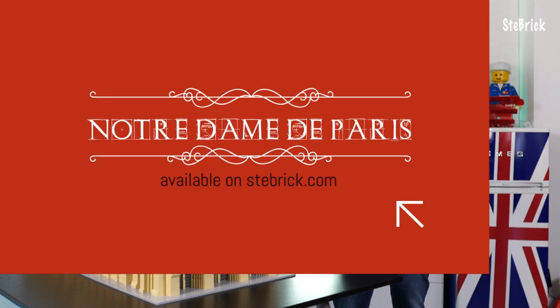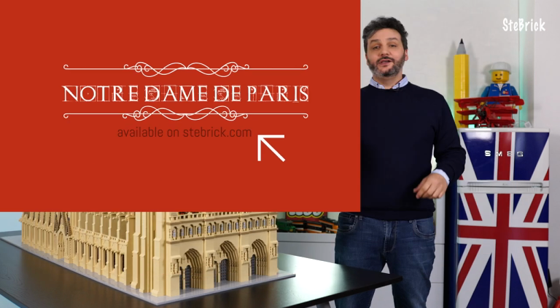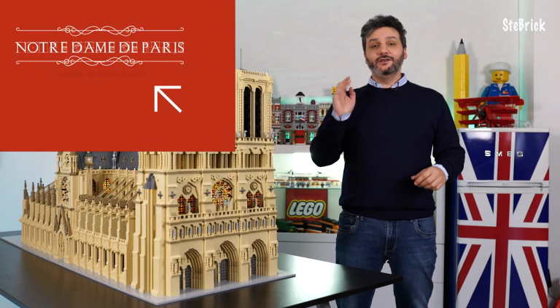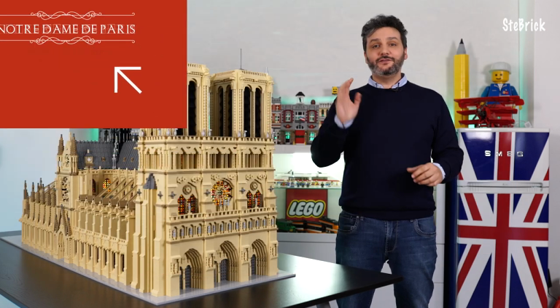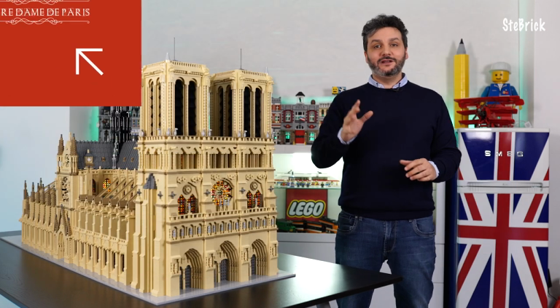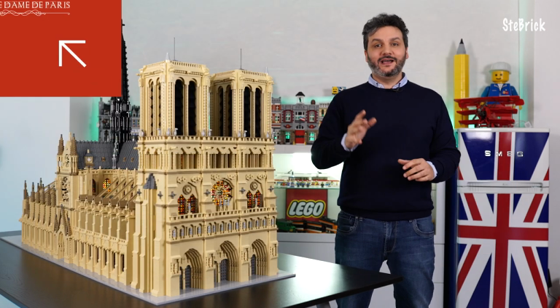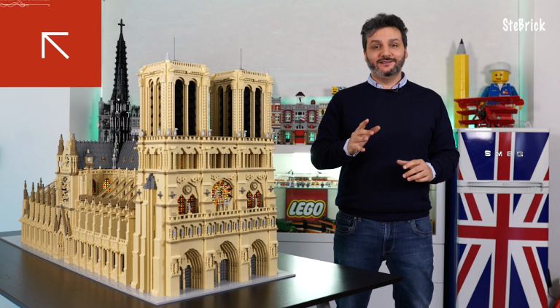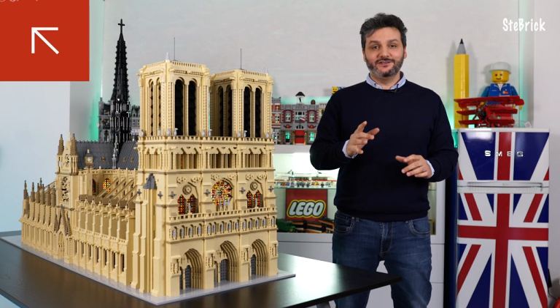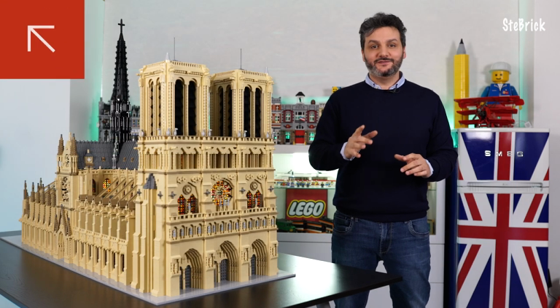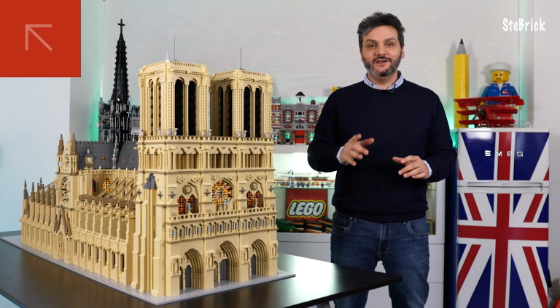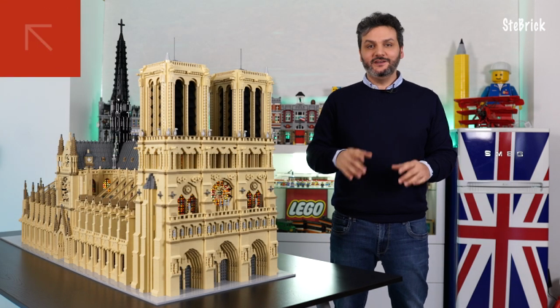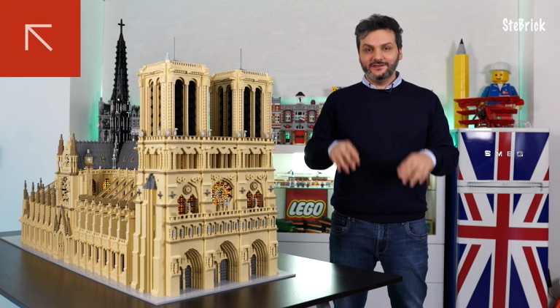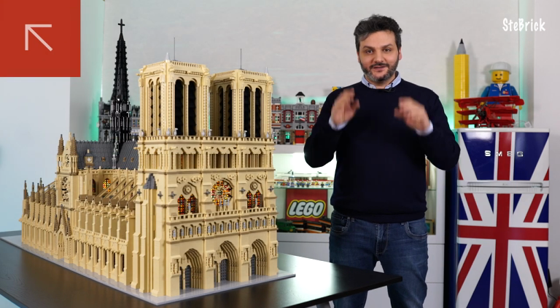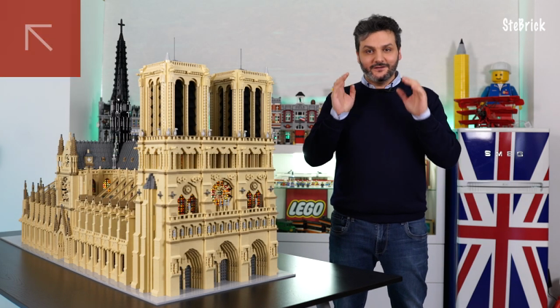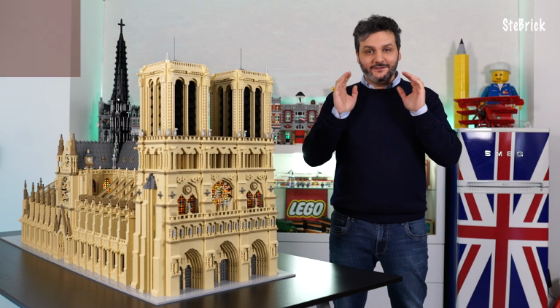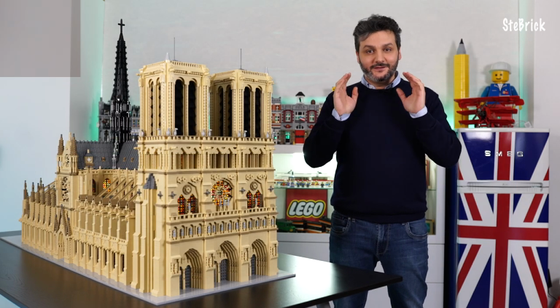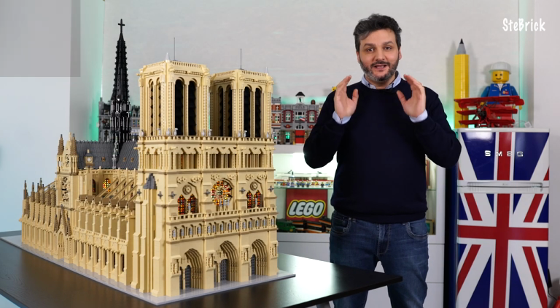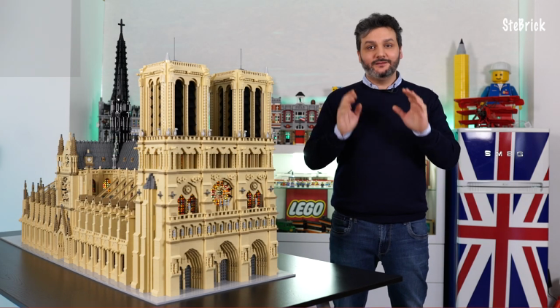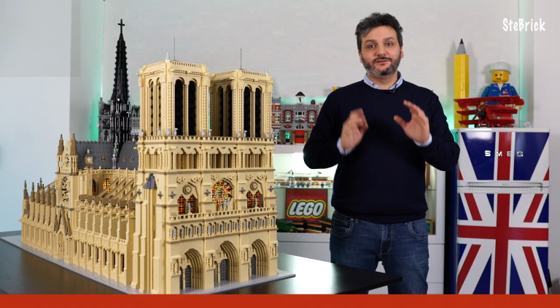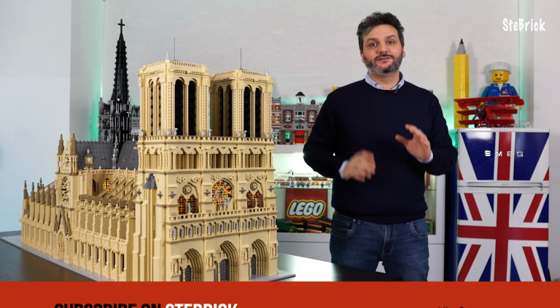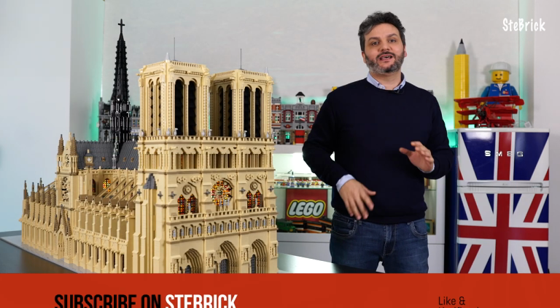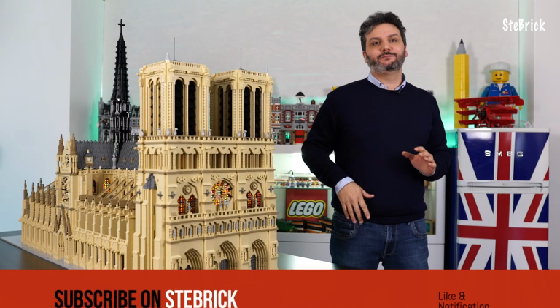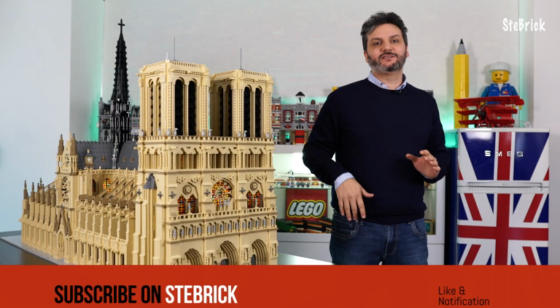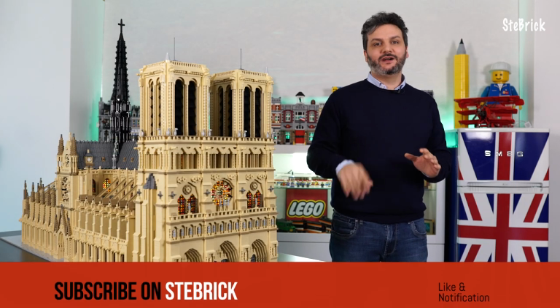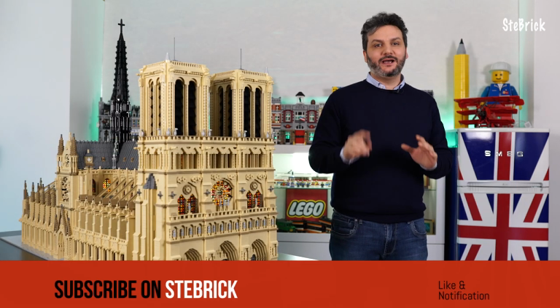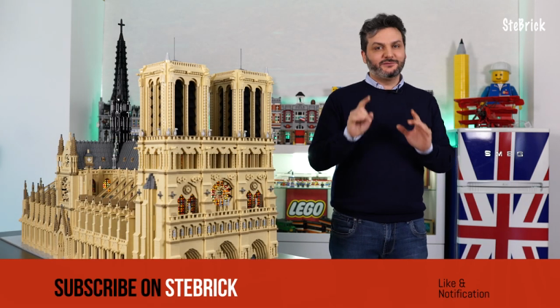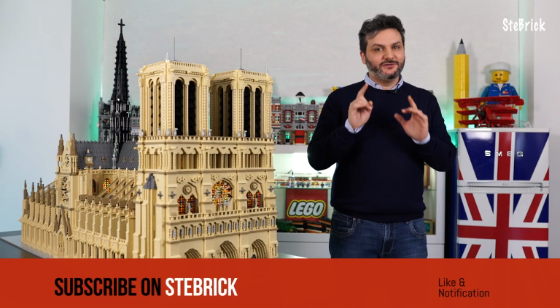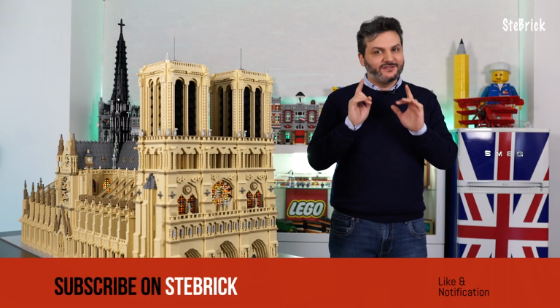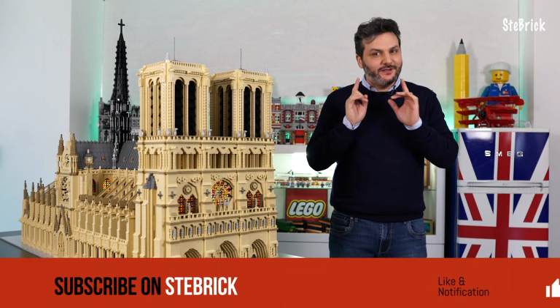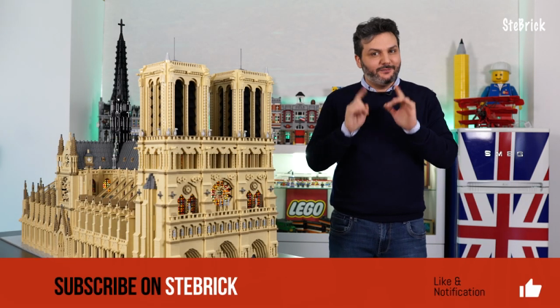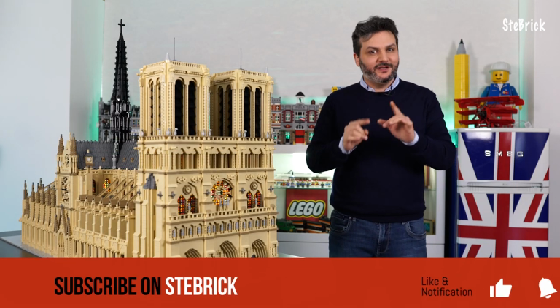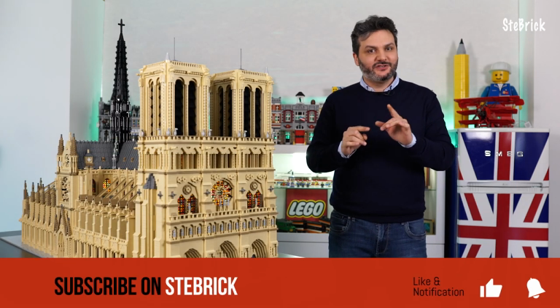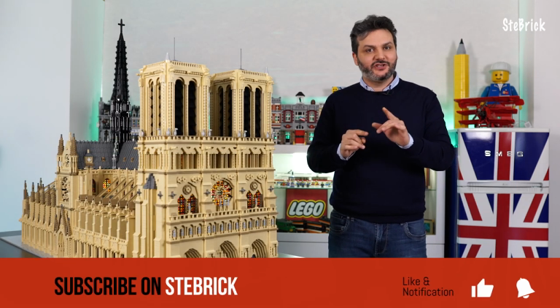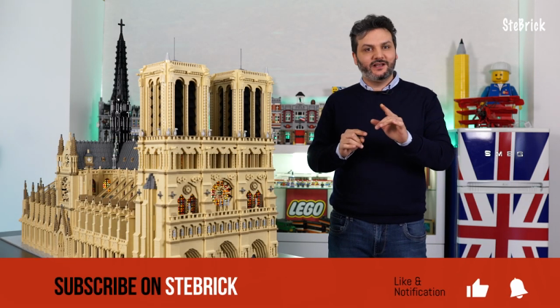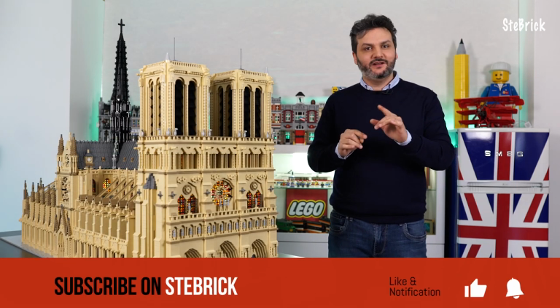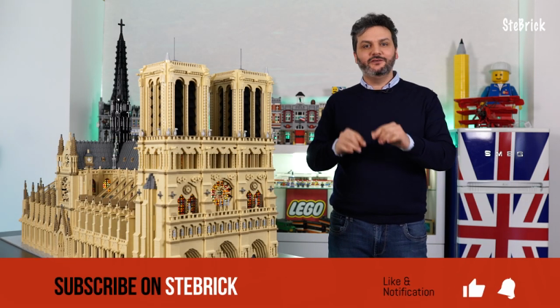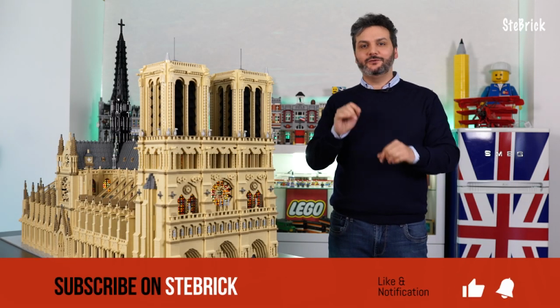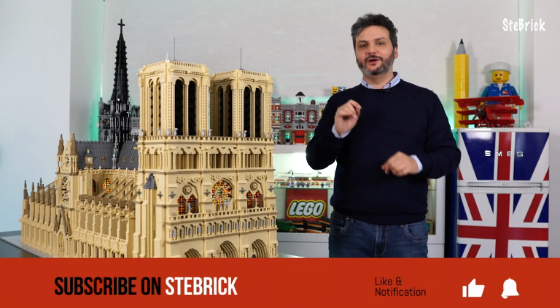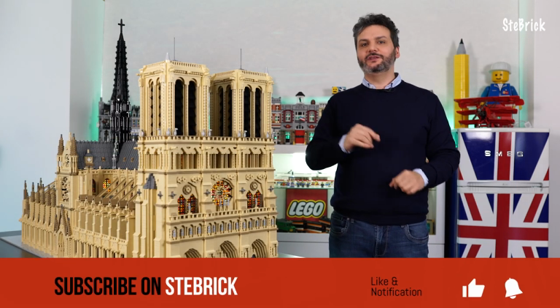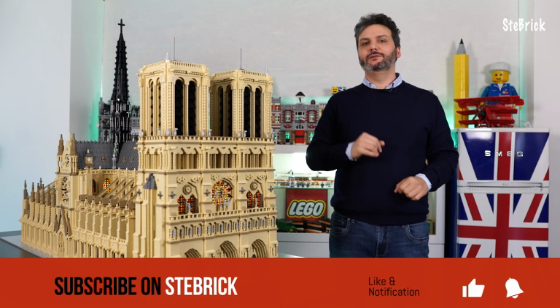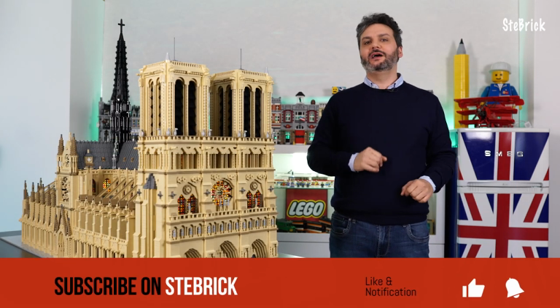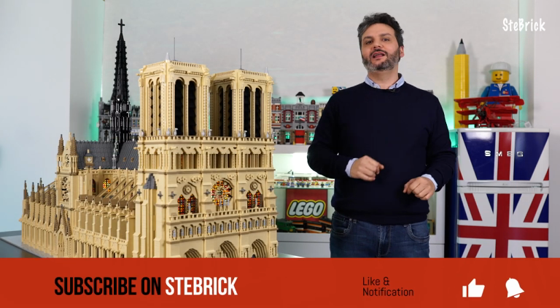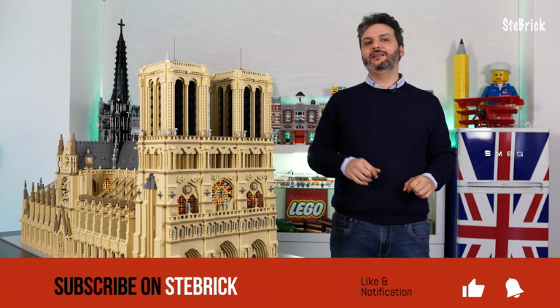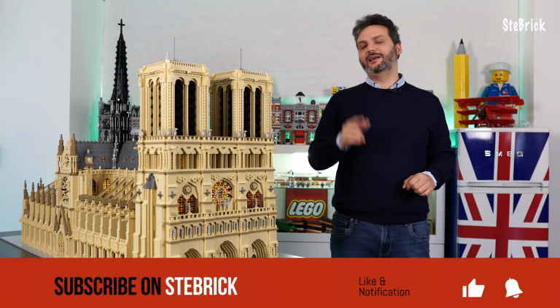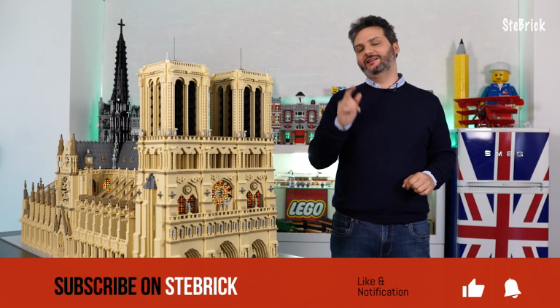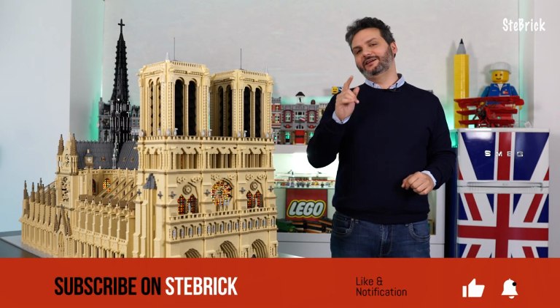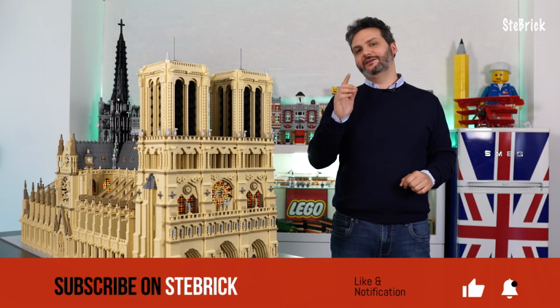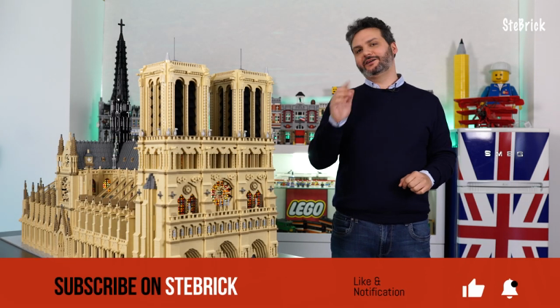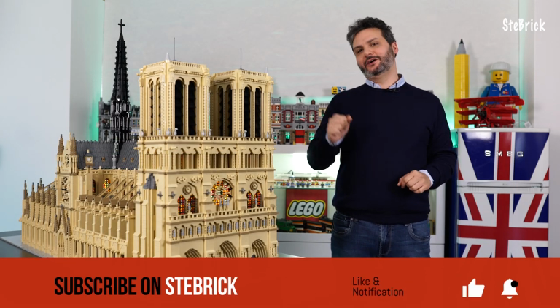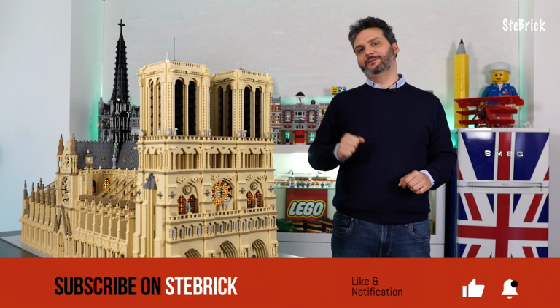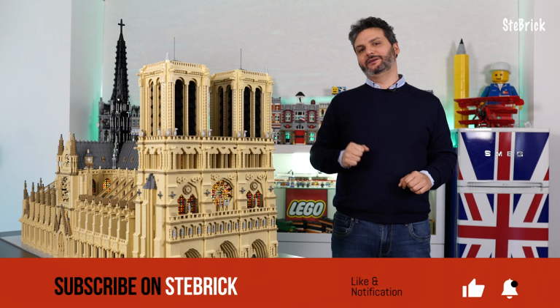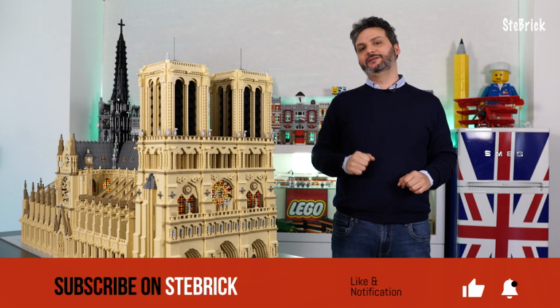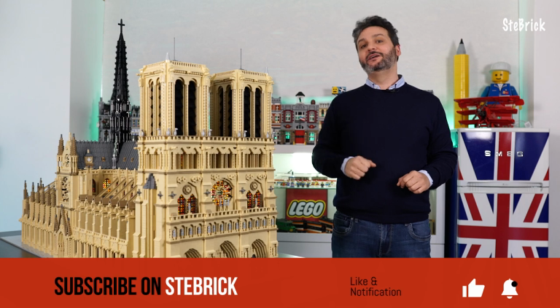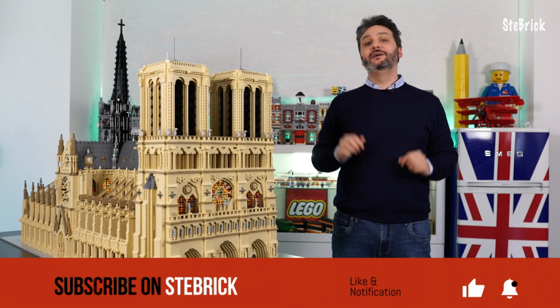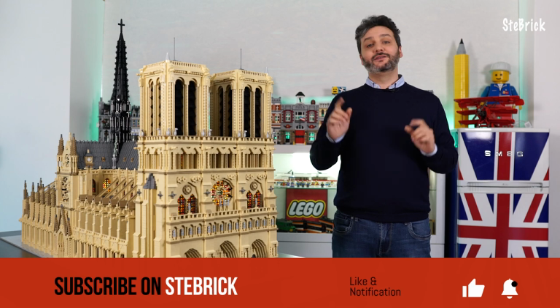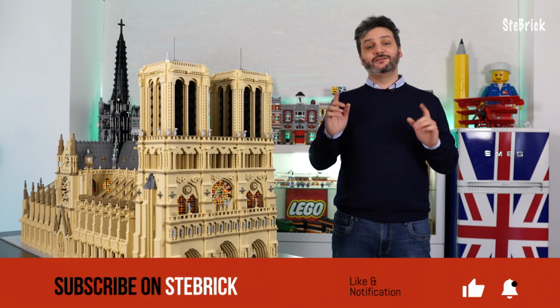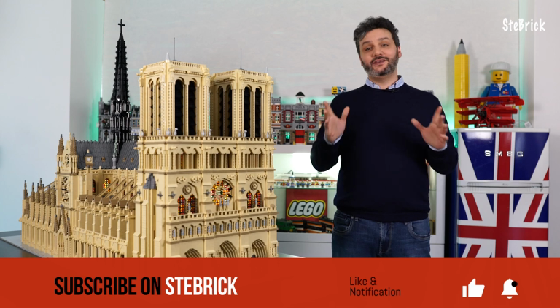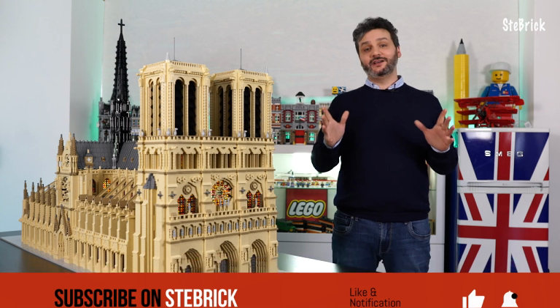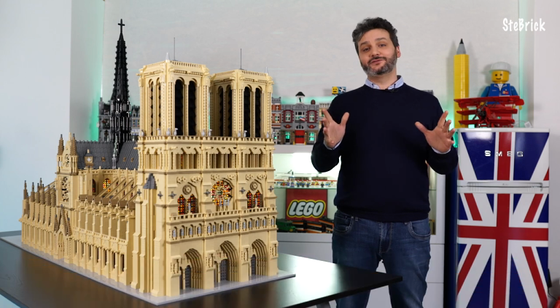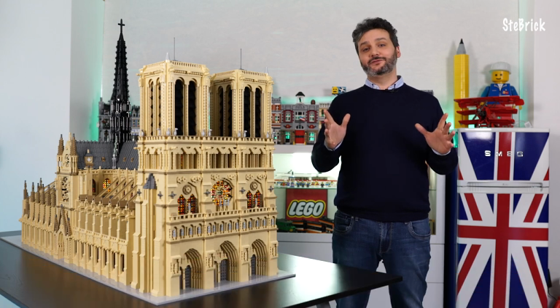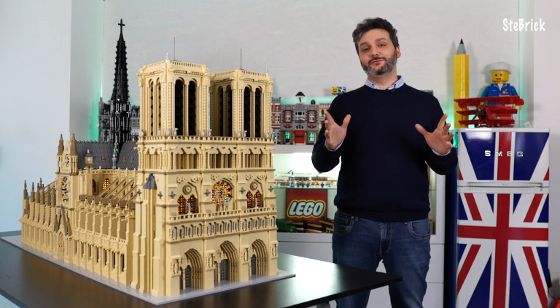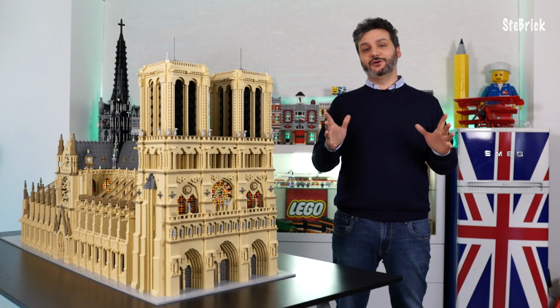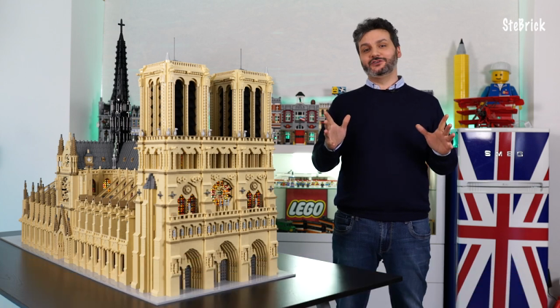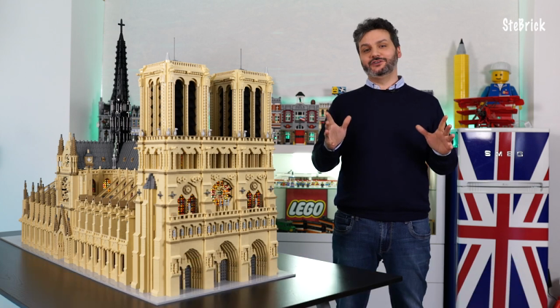If you liked this video, don't forget to subscribe to the Stebrick channel, ring the bell and leave a comment. Thanks for watching.